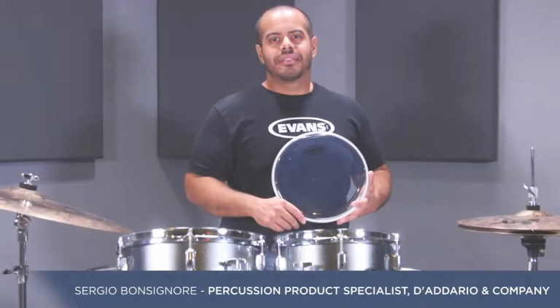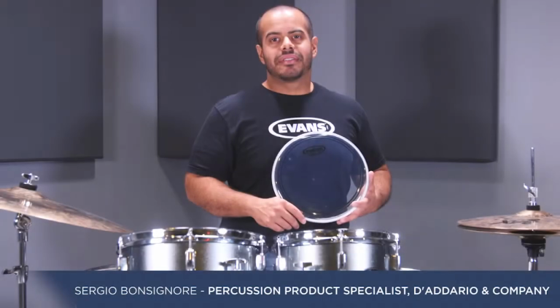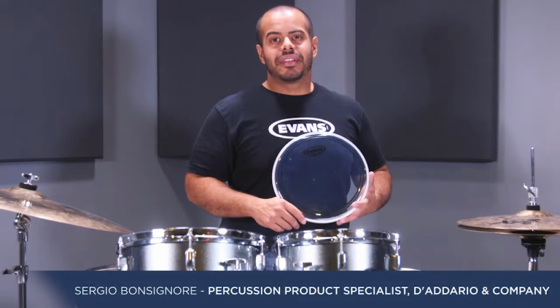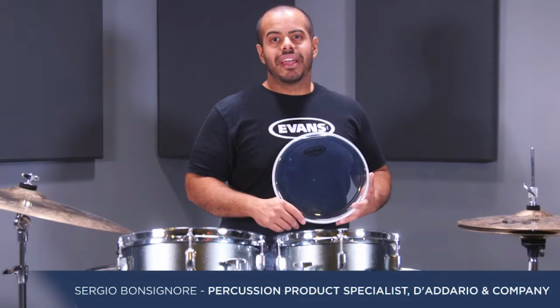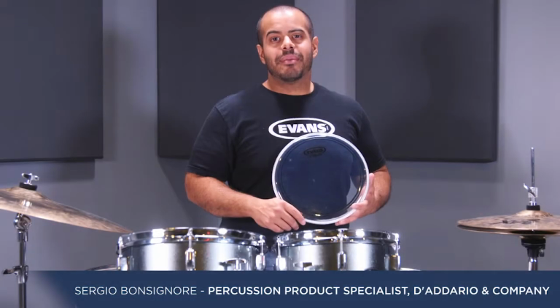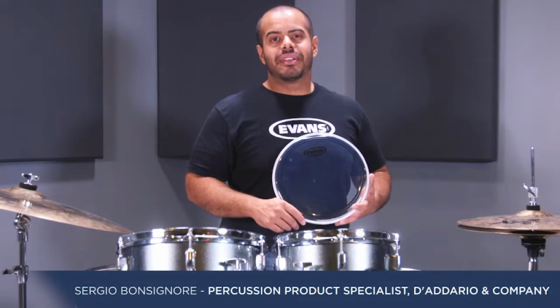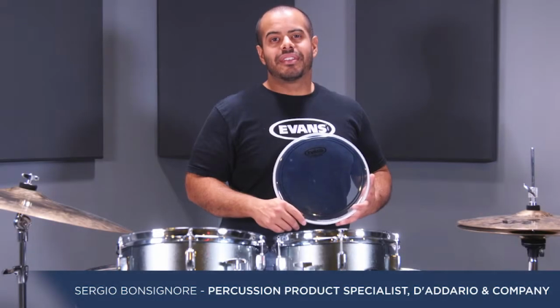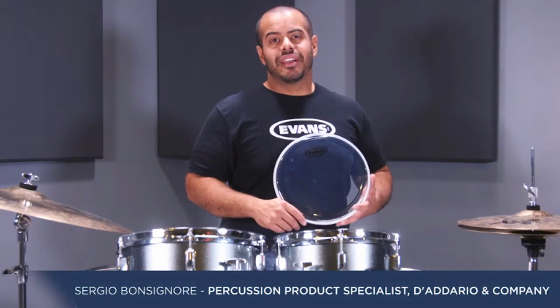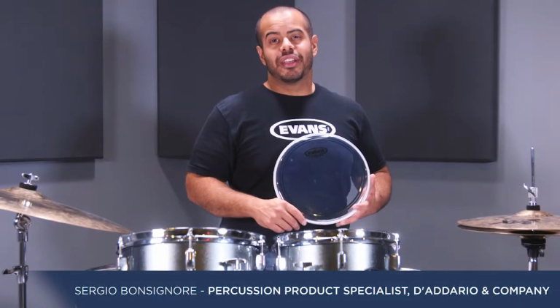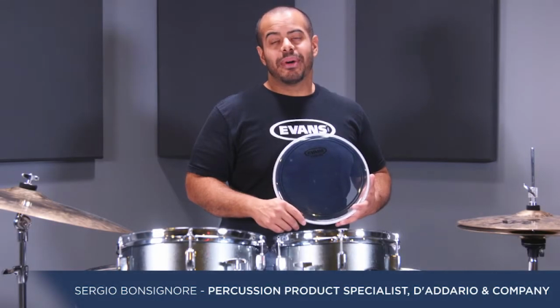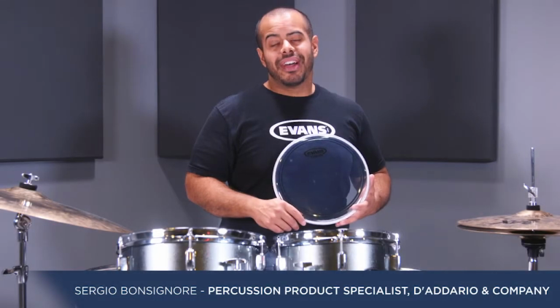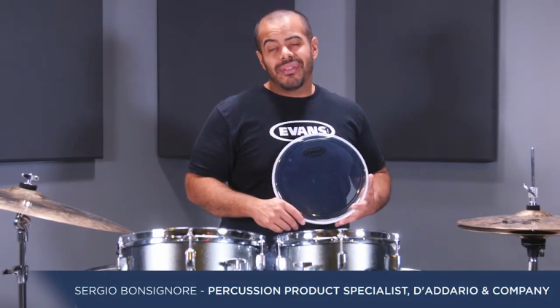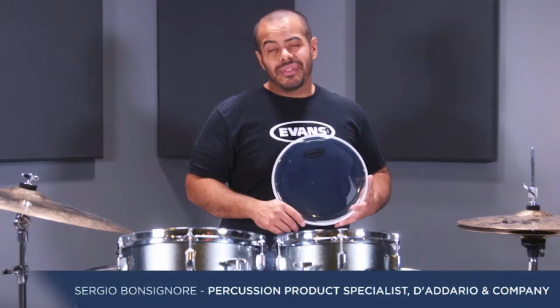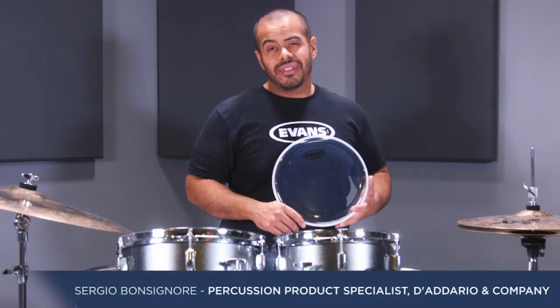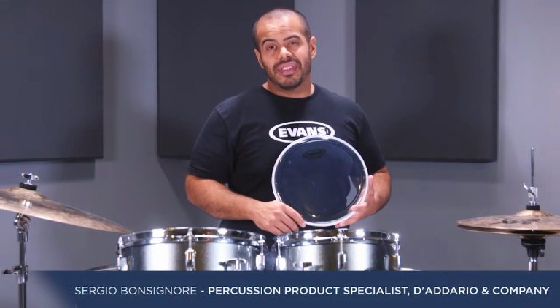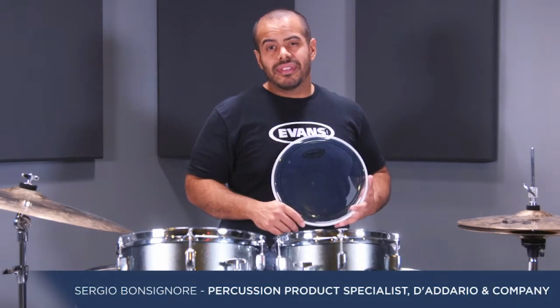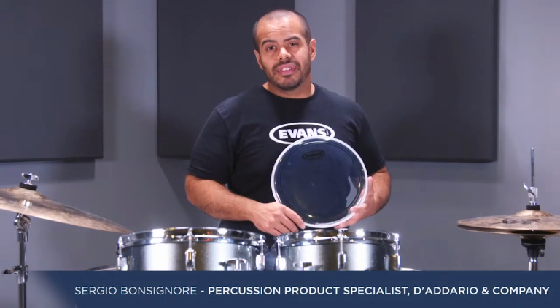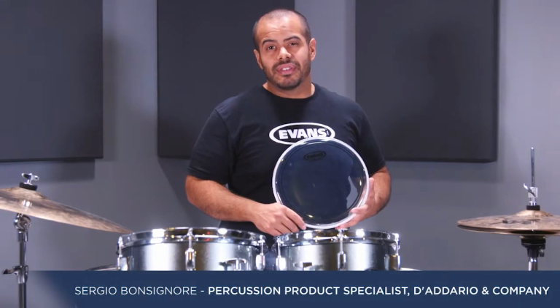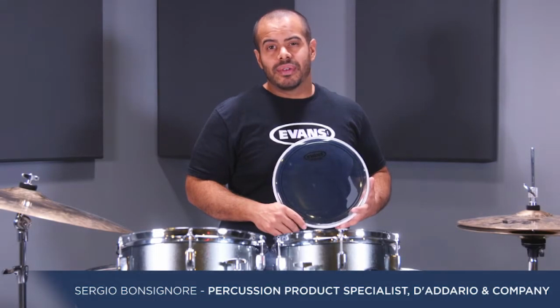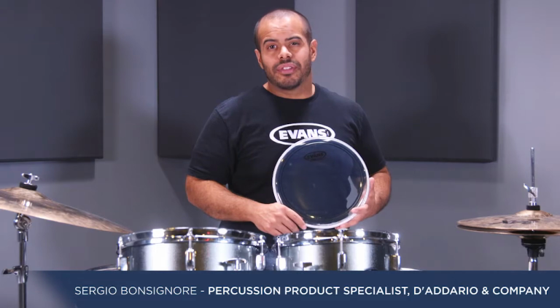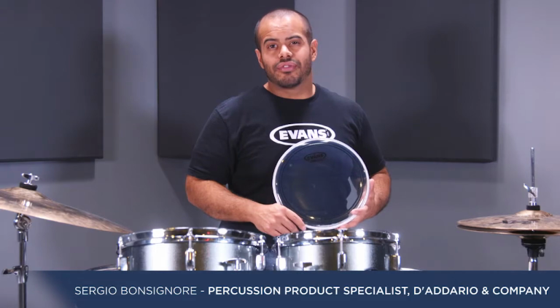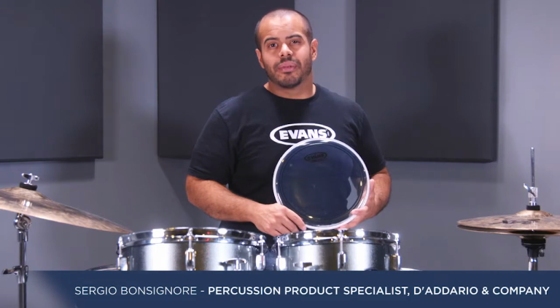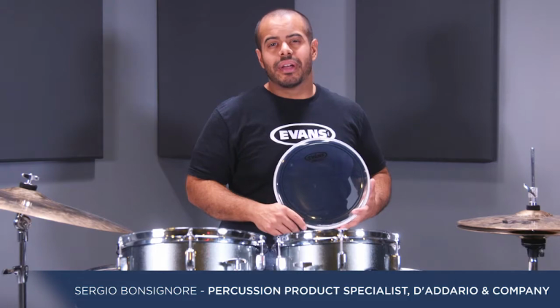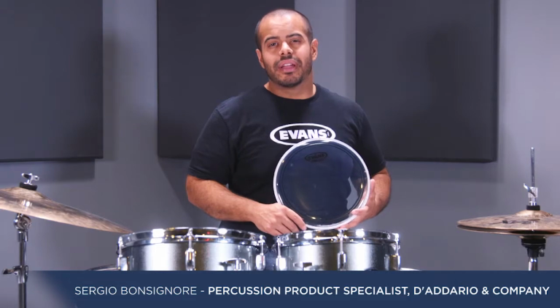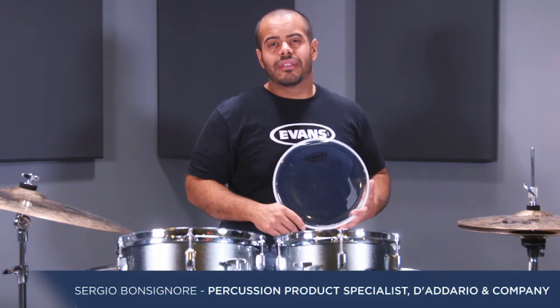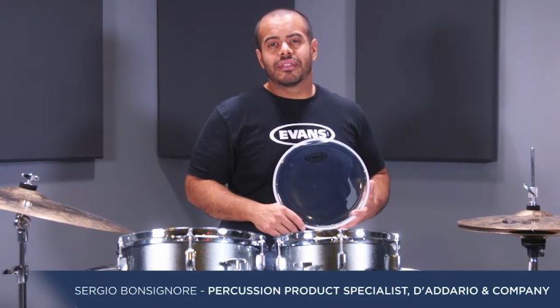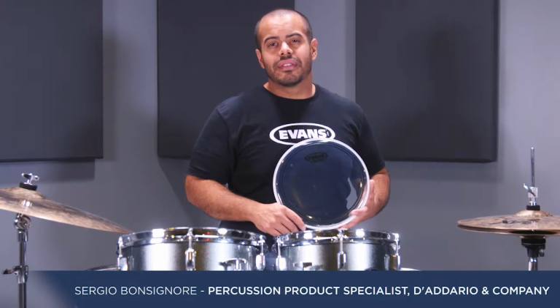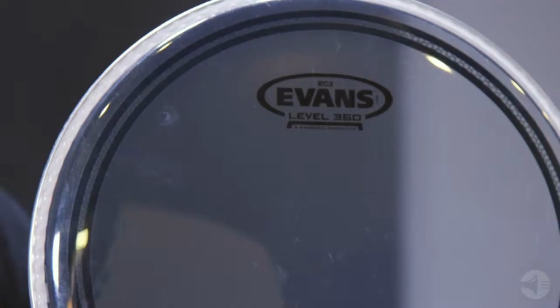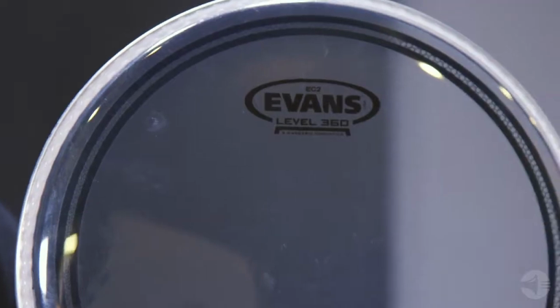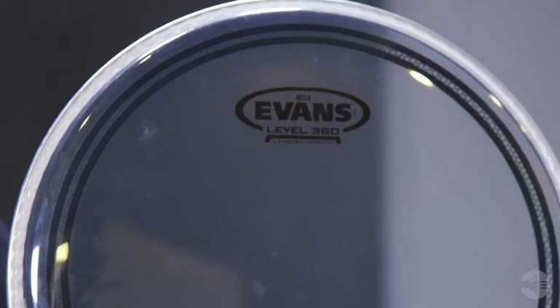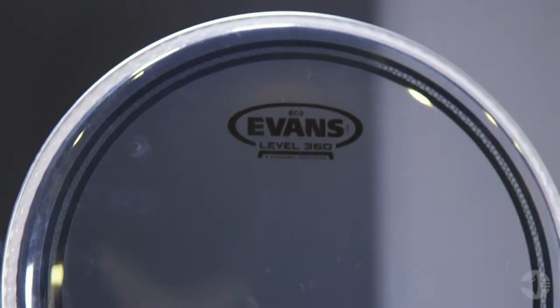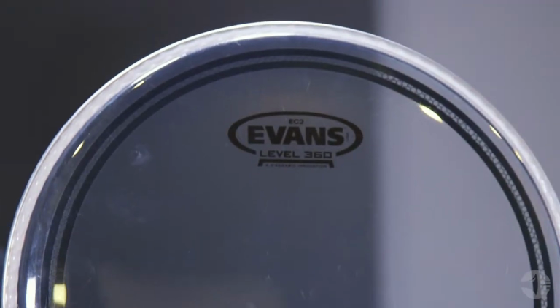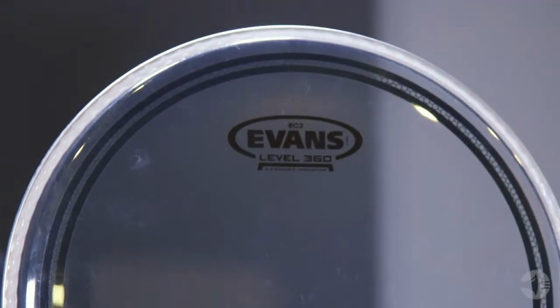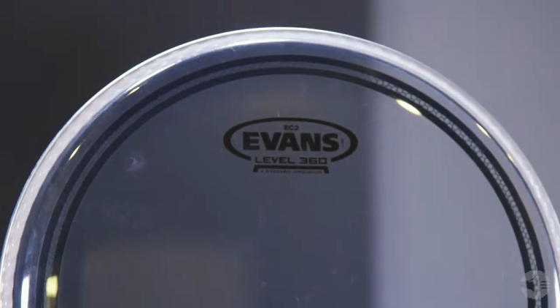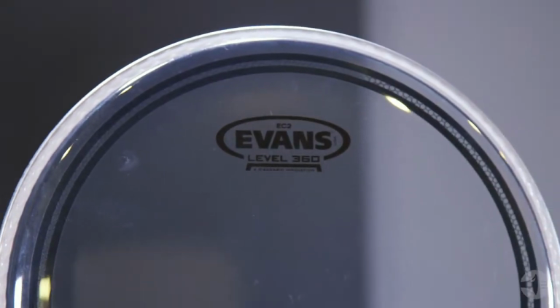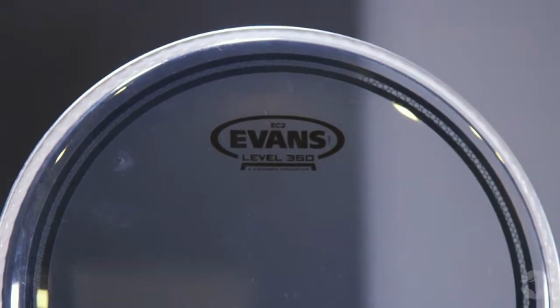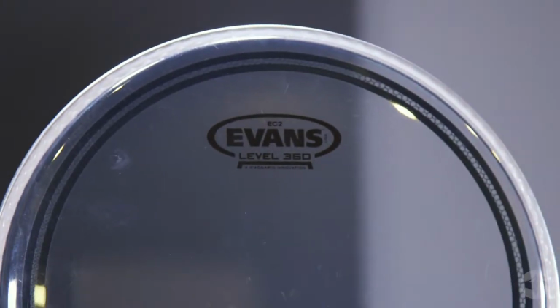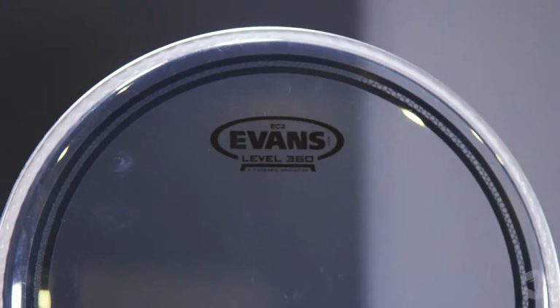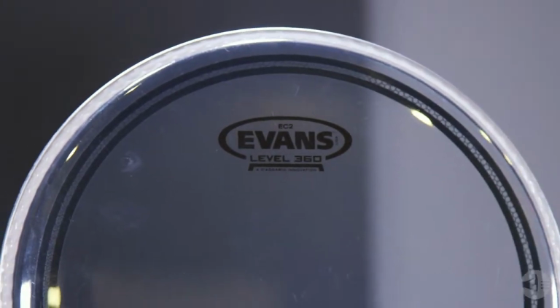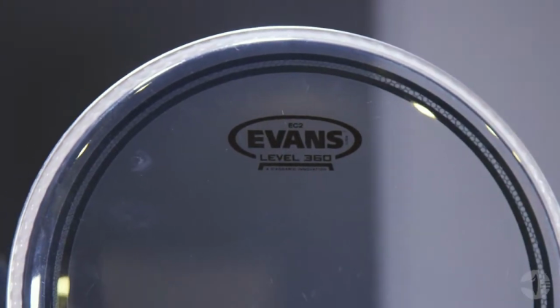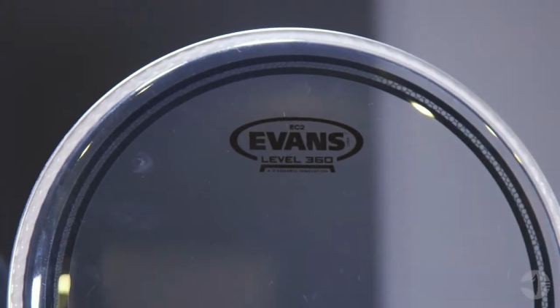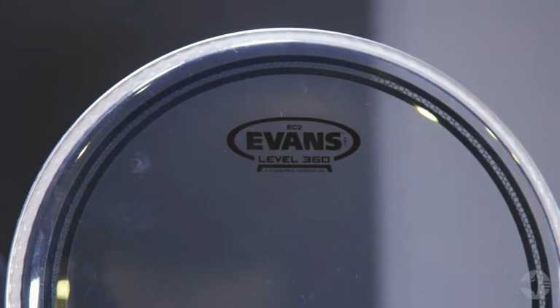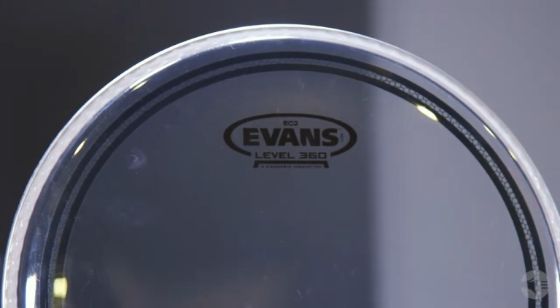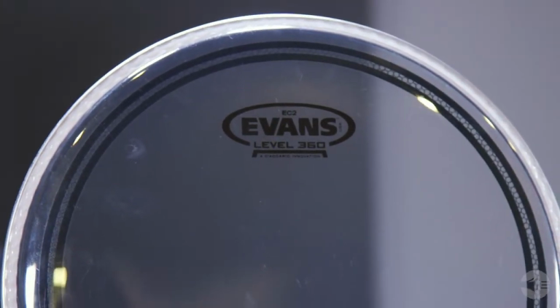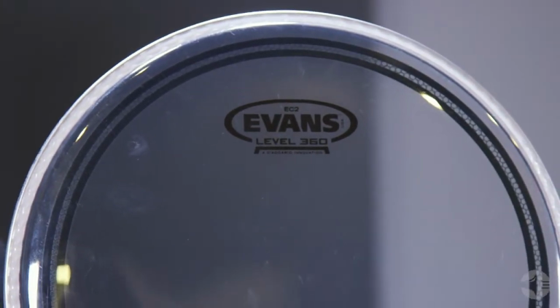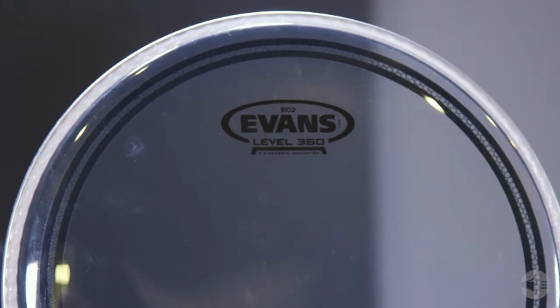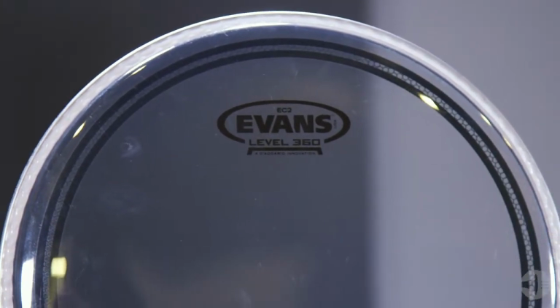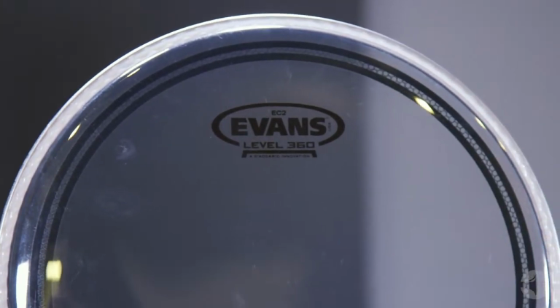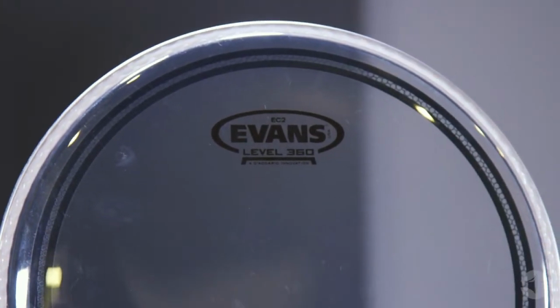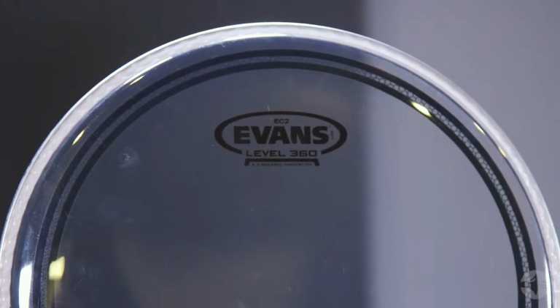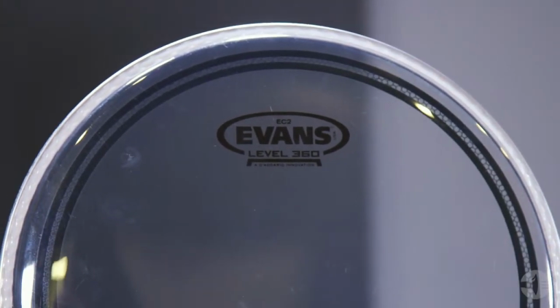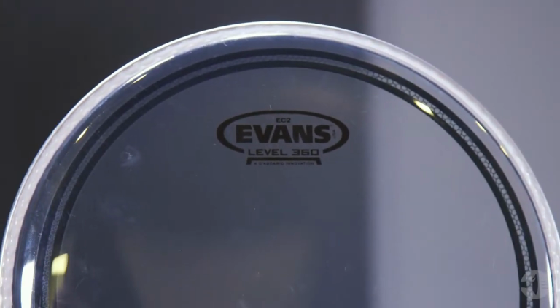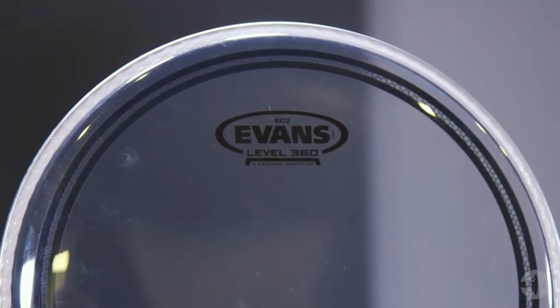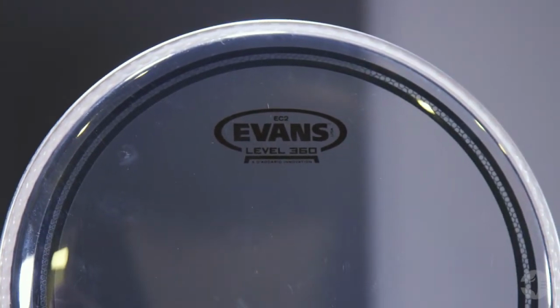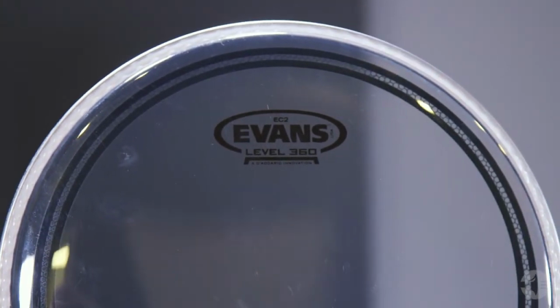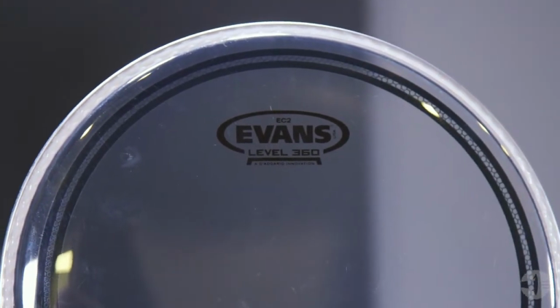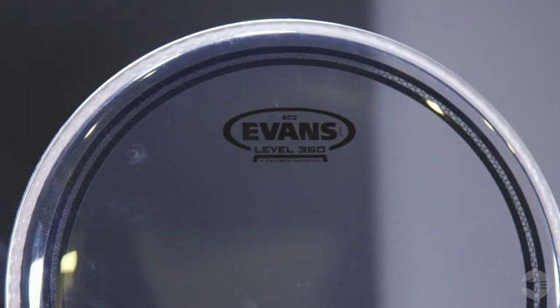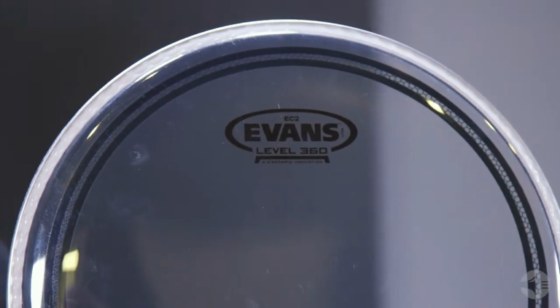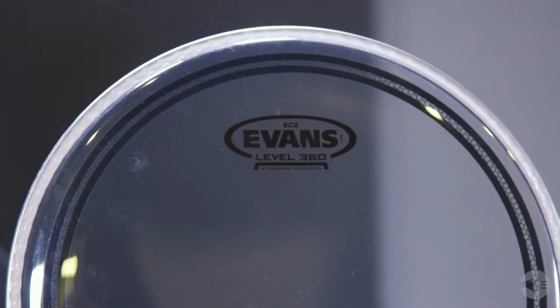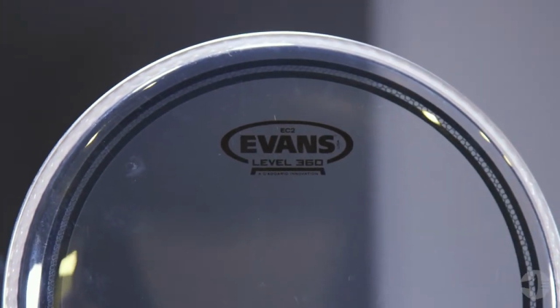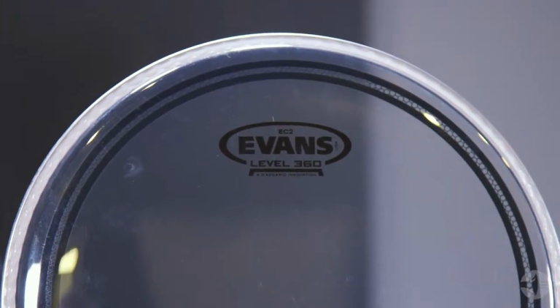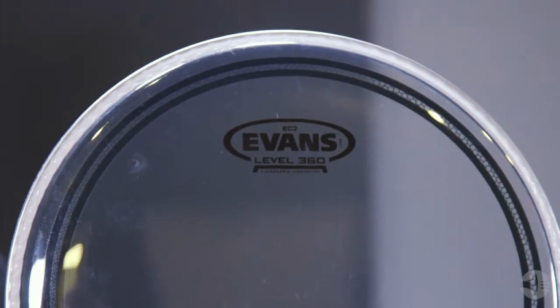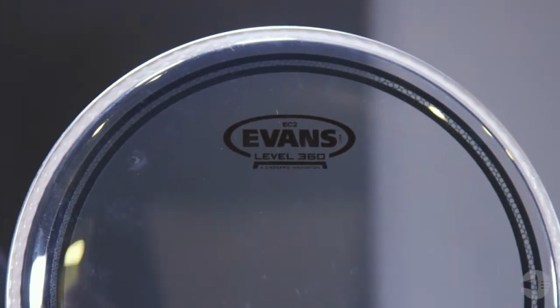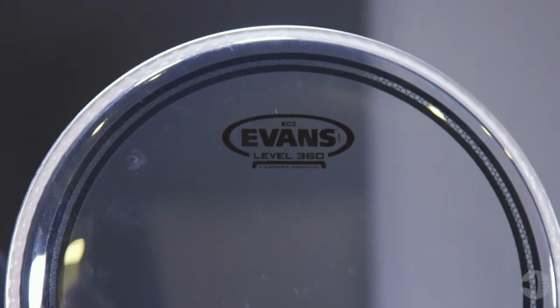Today, I'm going to tell you about Evans EC2S drum heads. These heads deliver an extremely well-balanced and pre-EQed sound across the full kit.